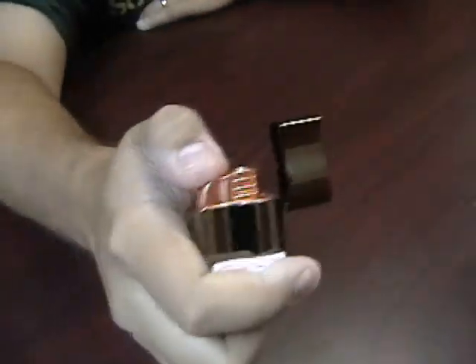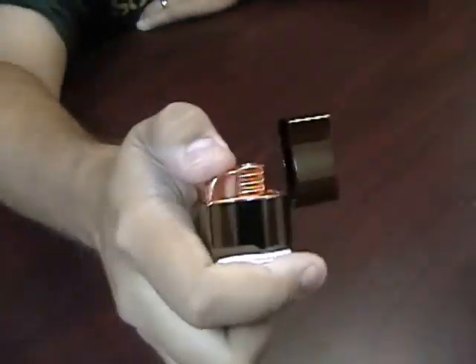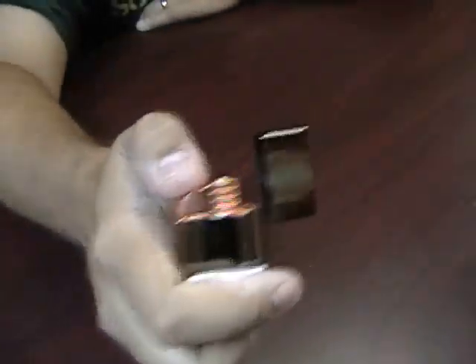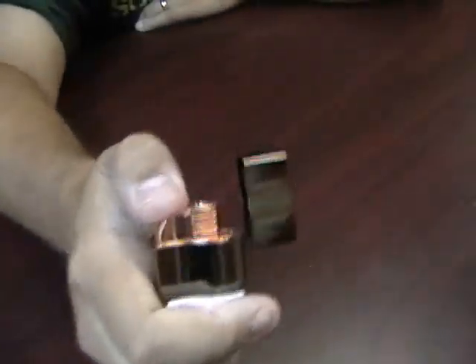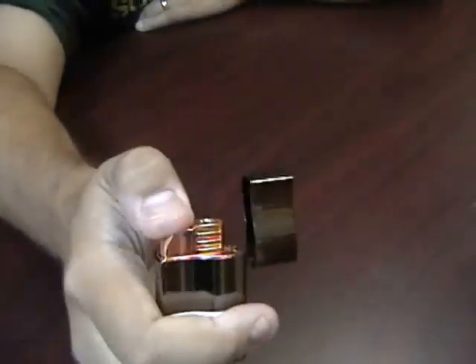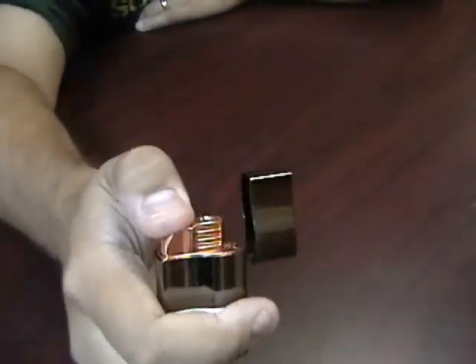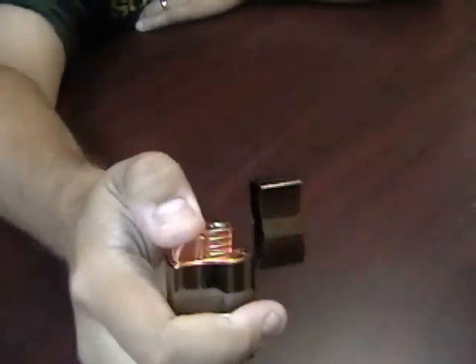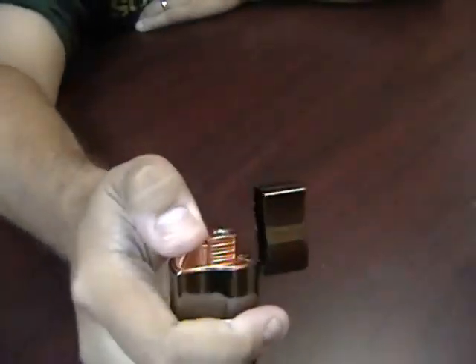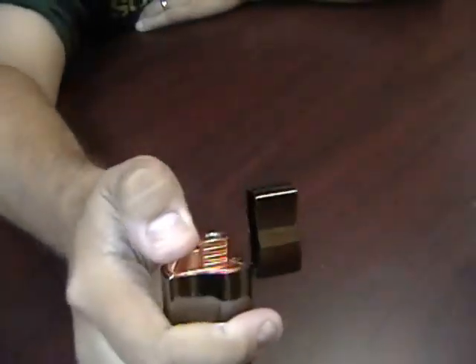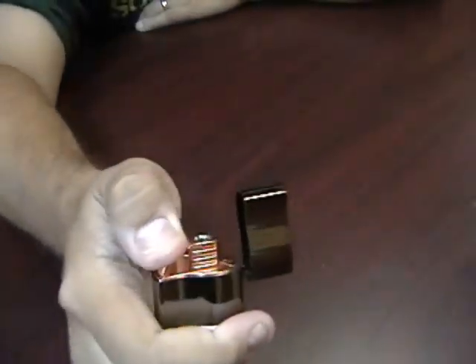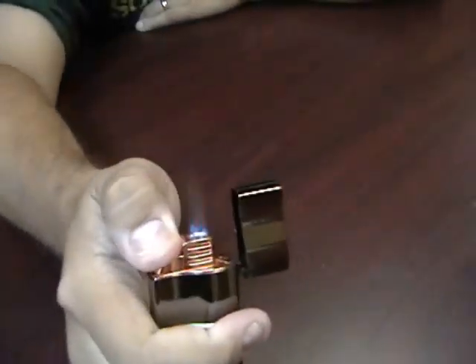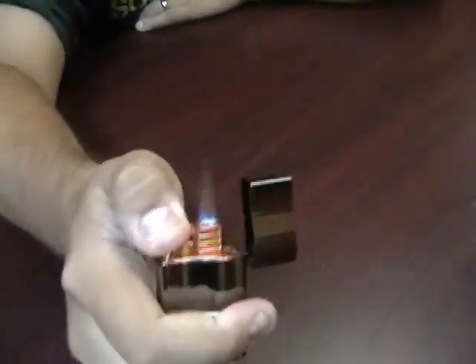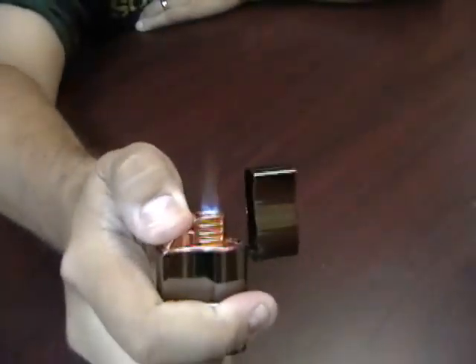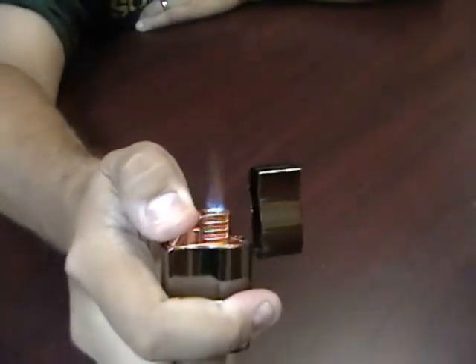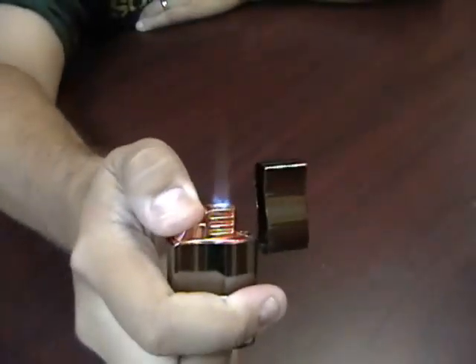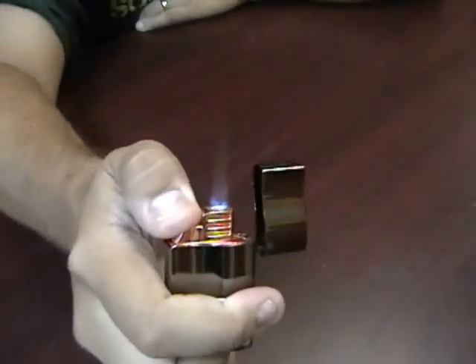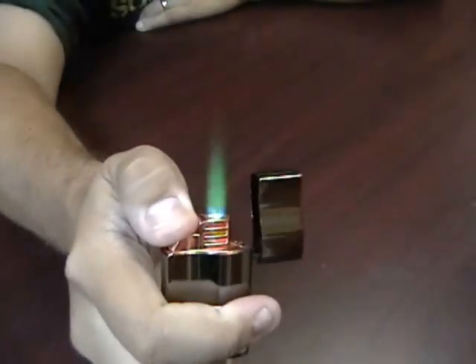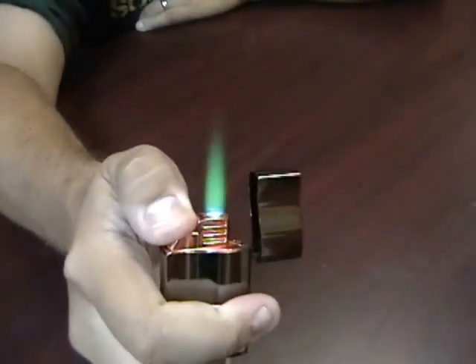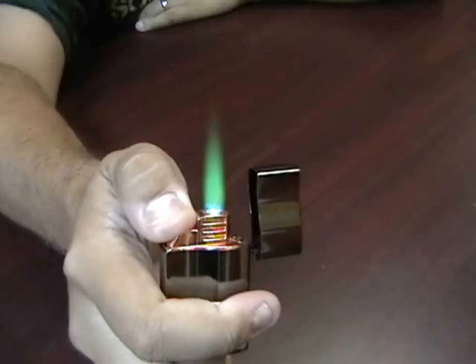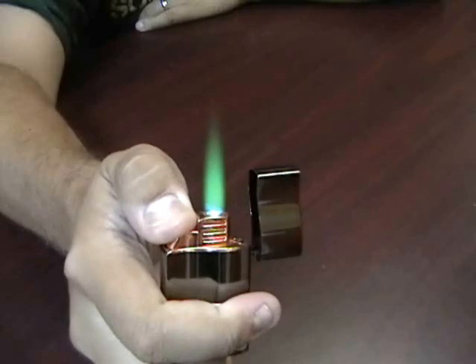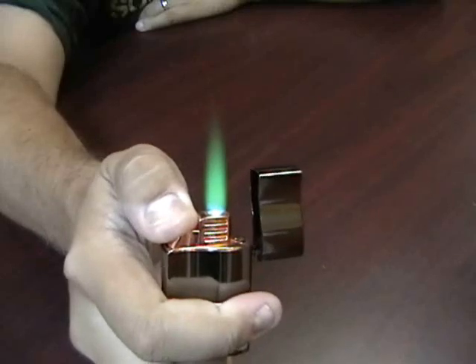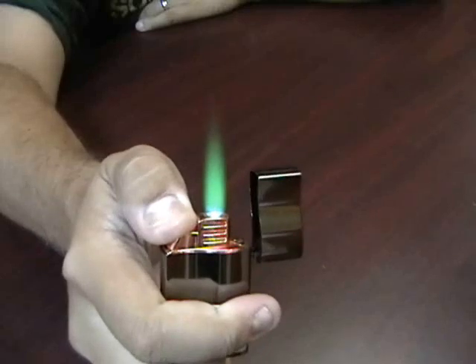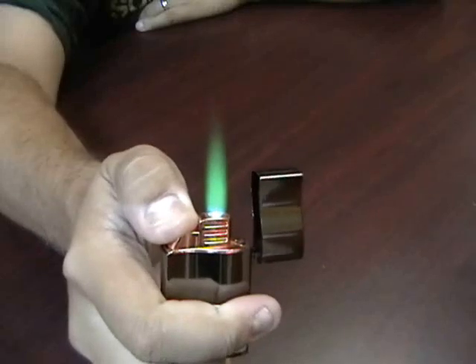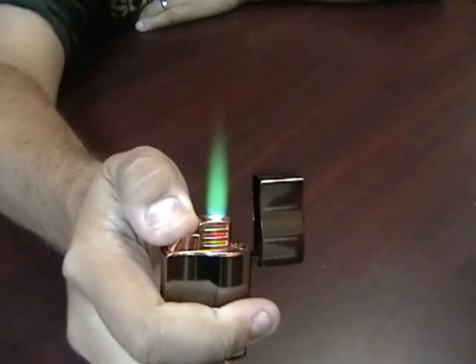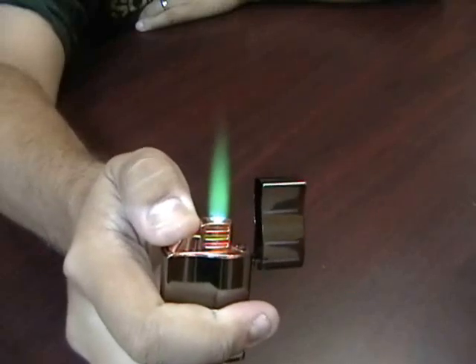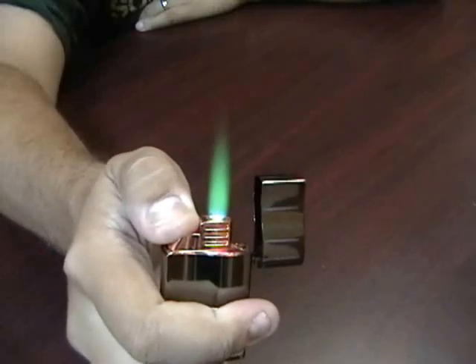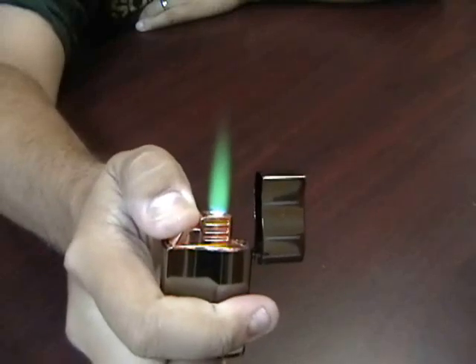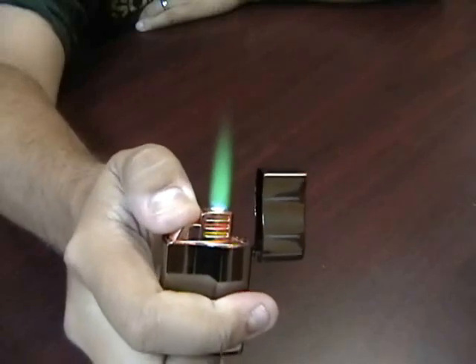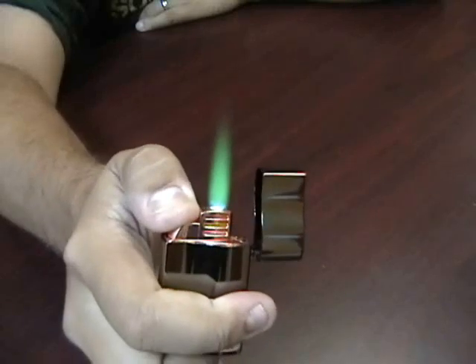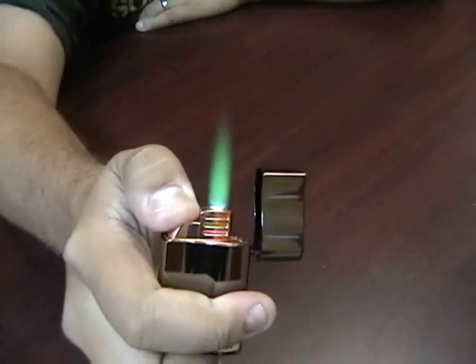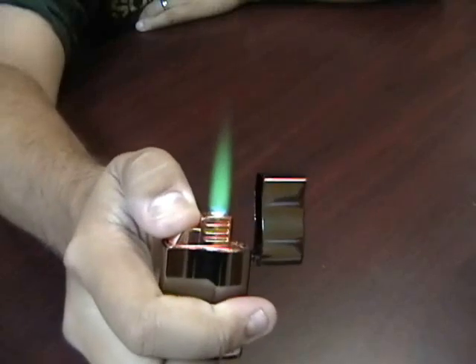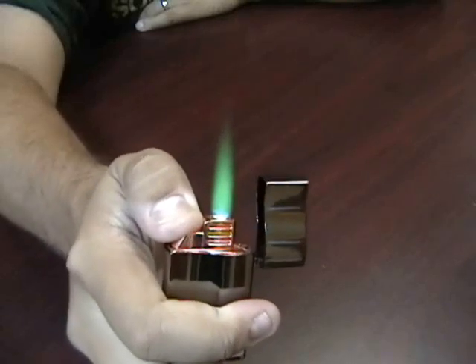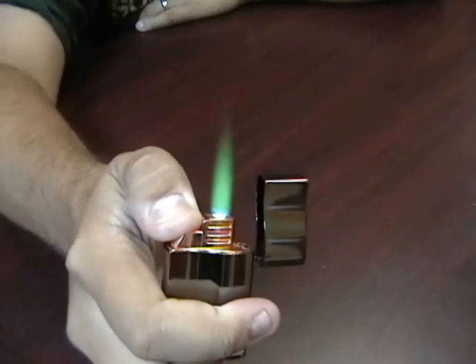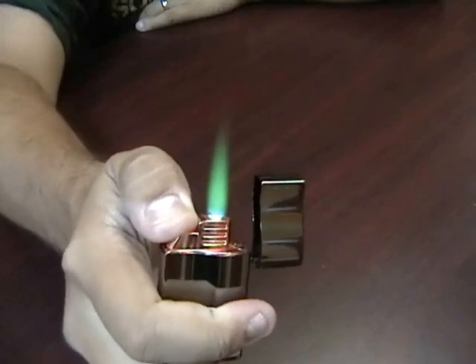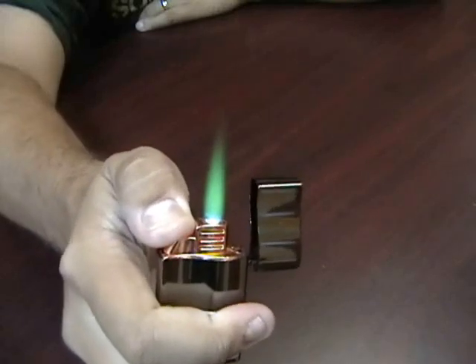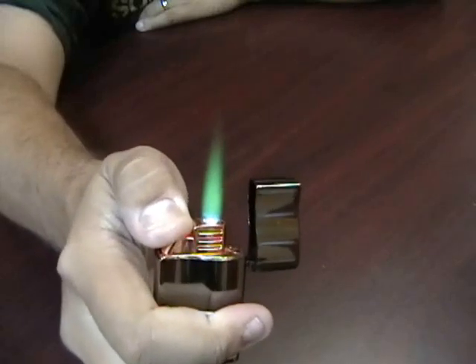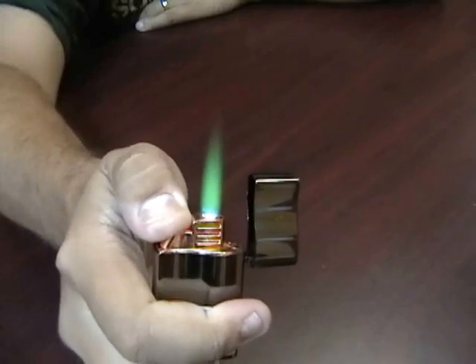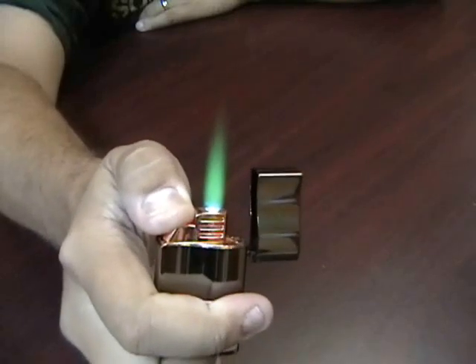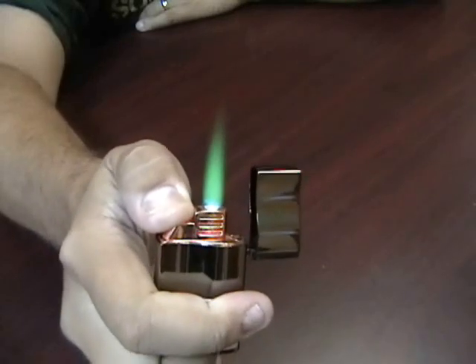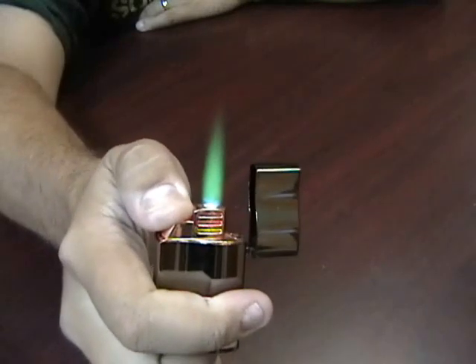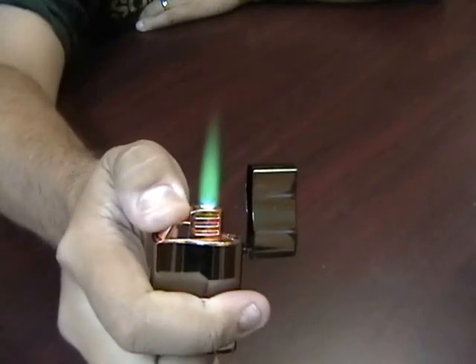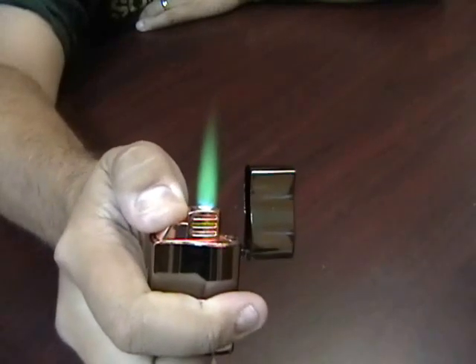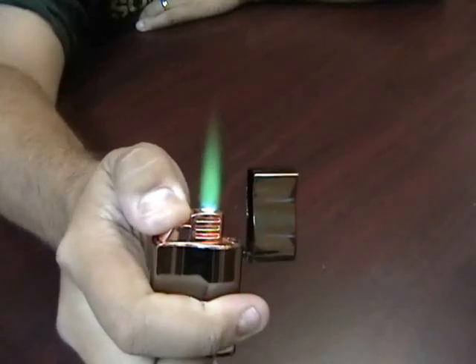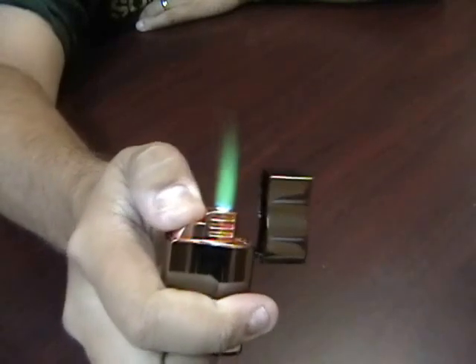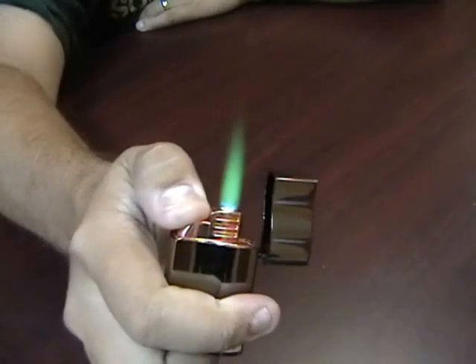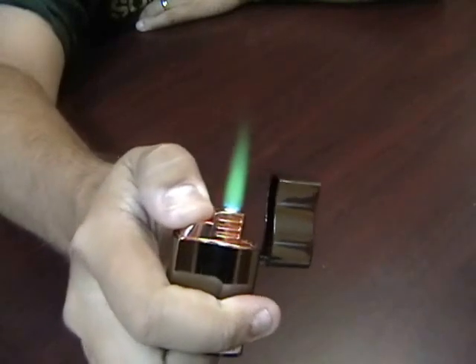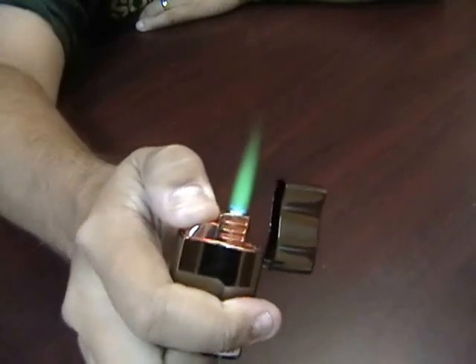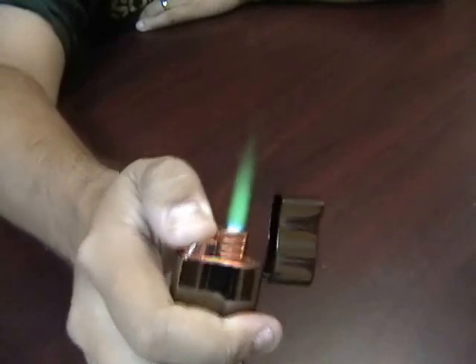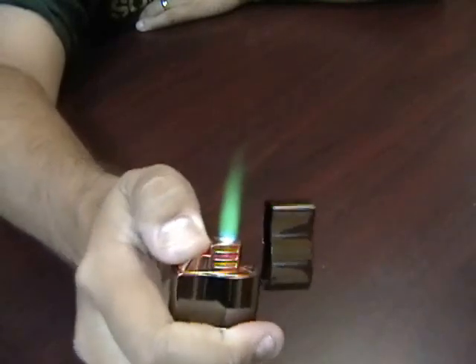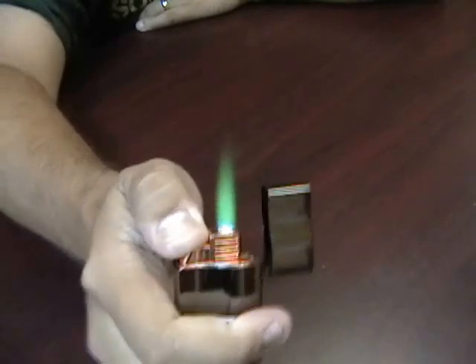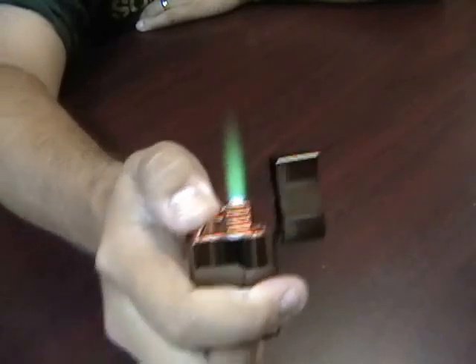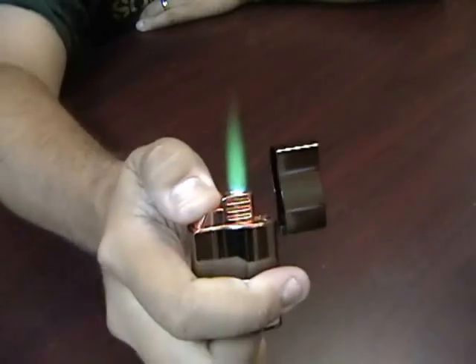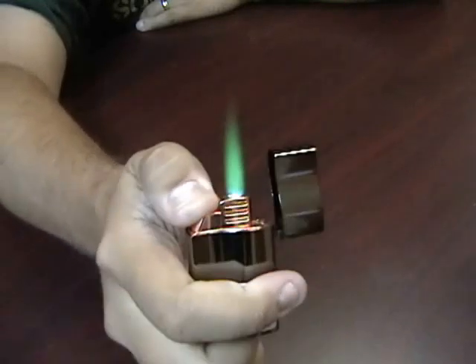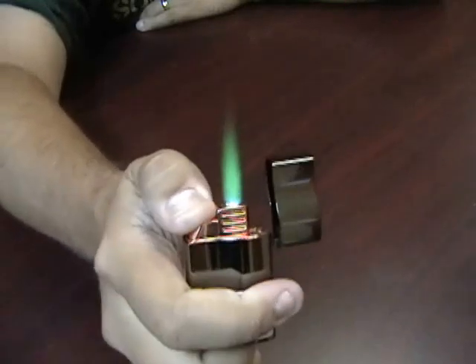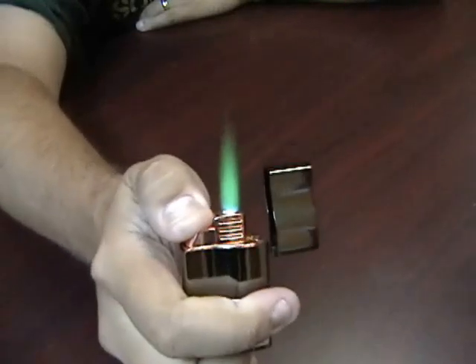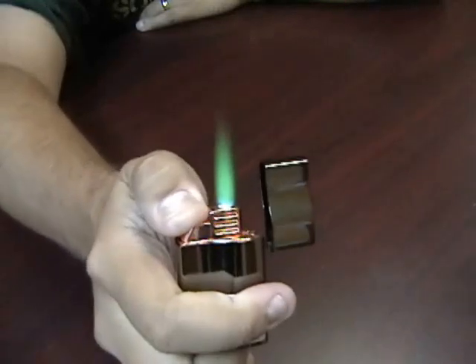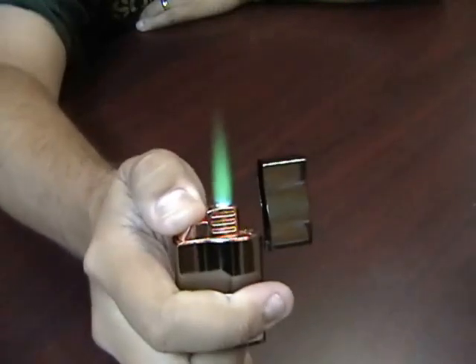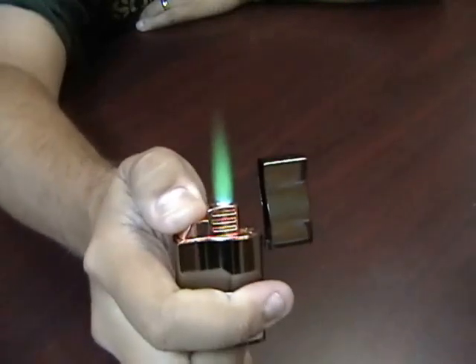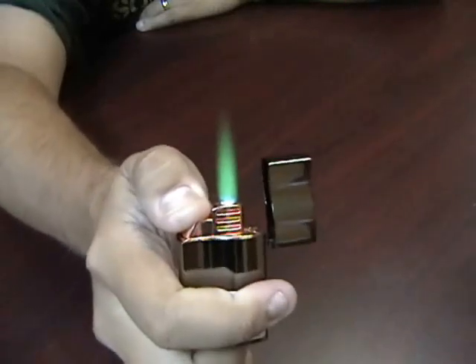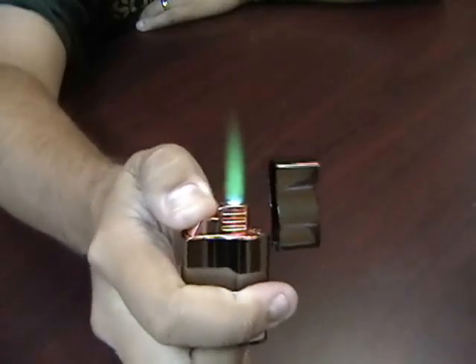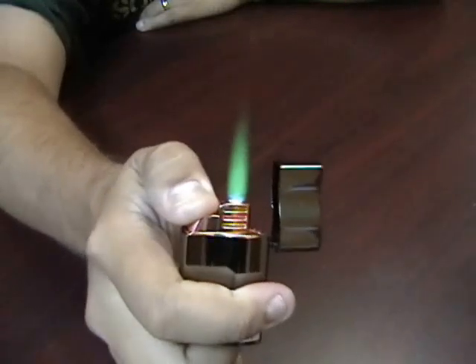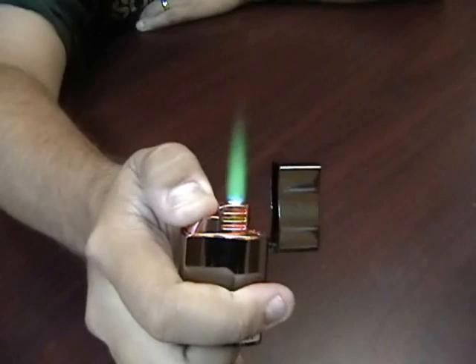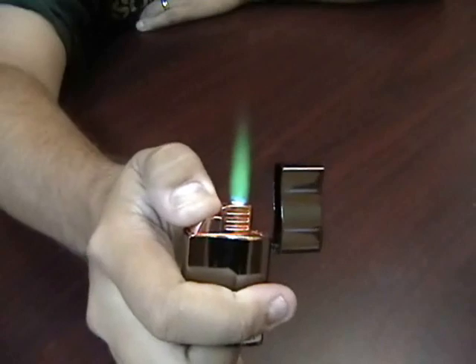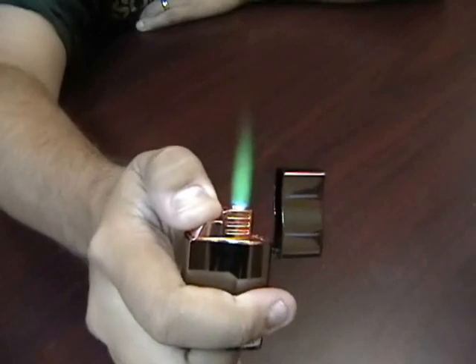This lighter features a really cool green torch flame. This is butane. It's very strong.